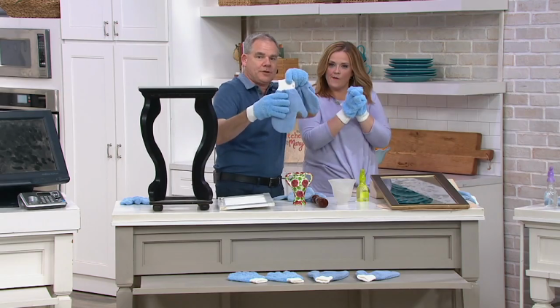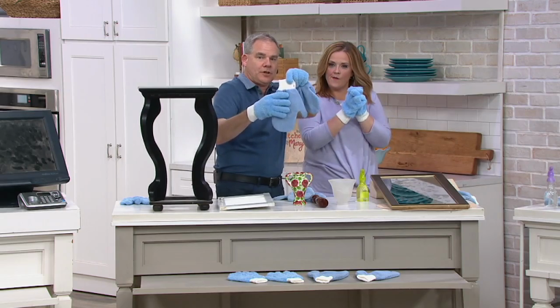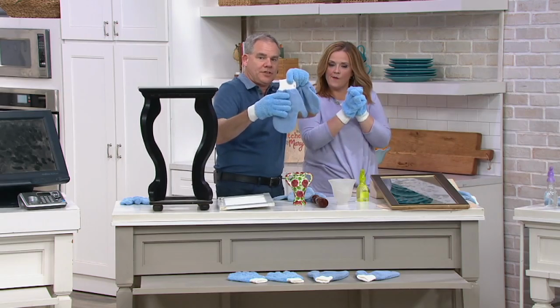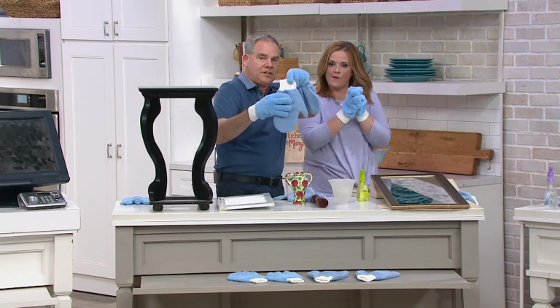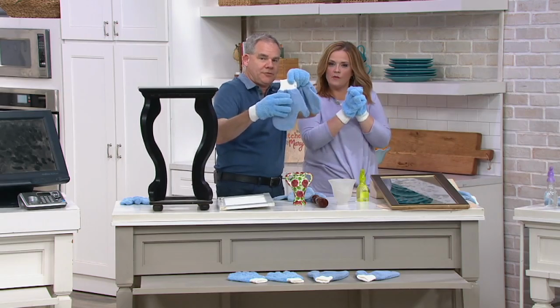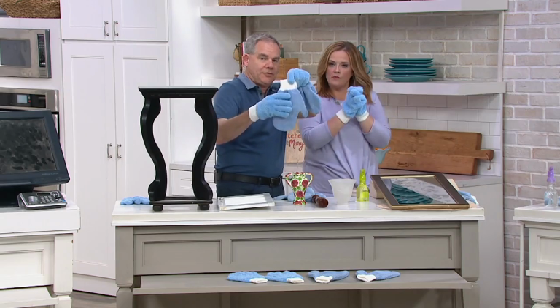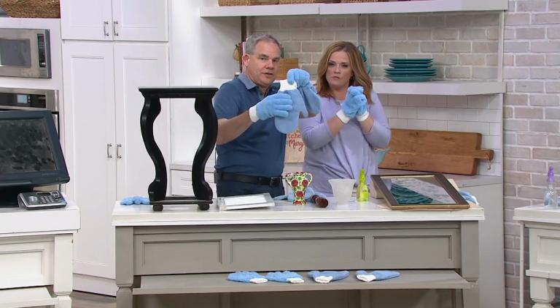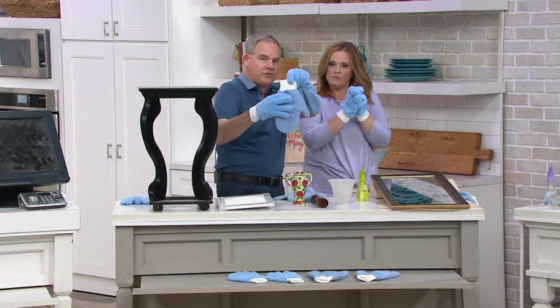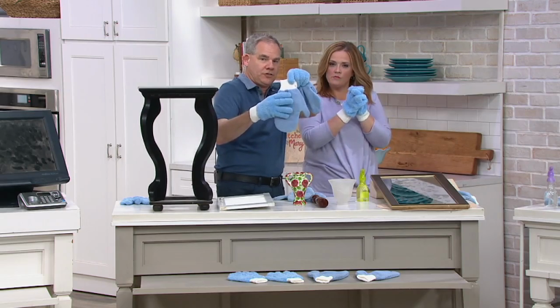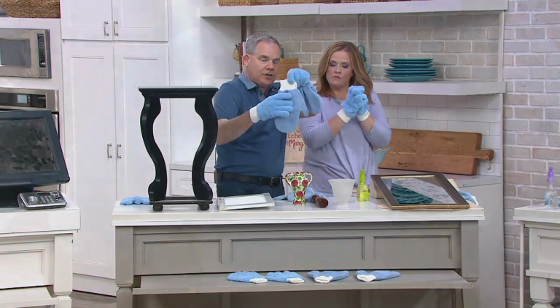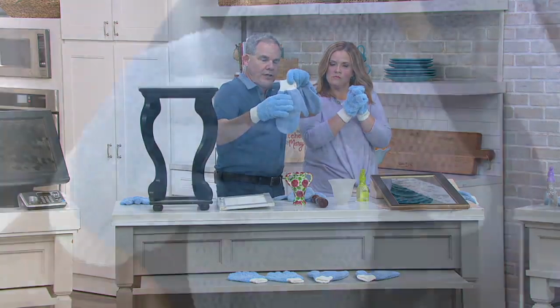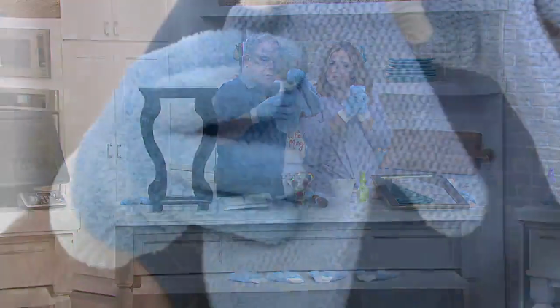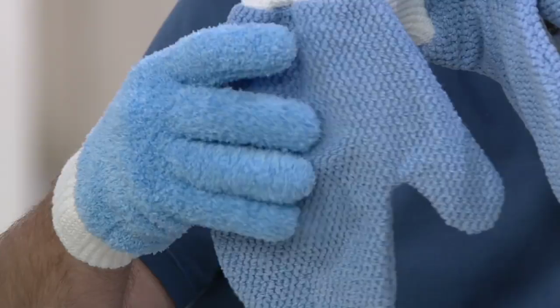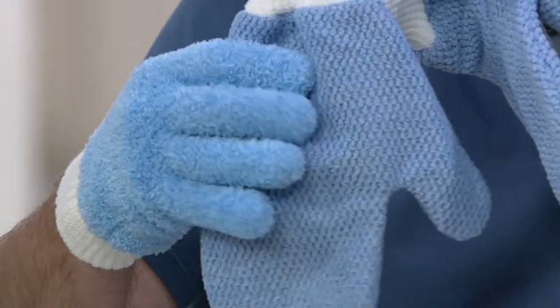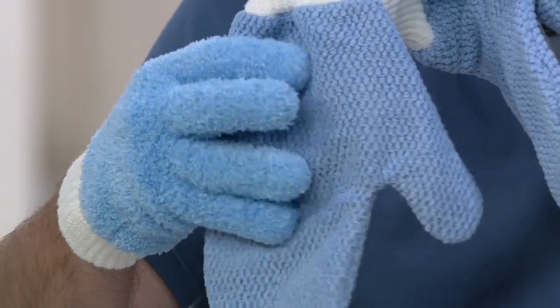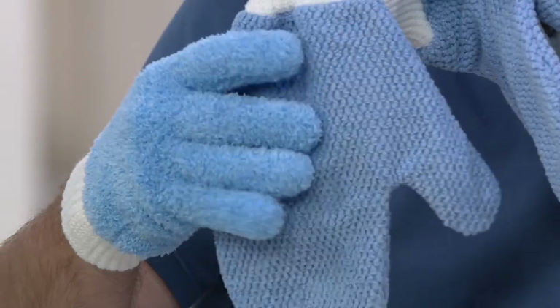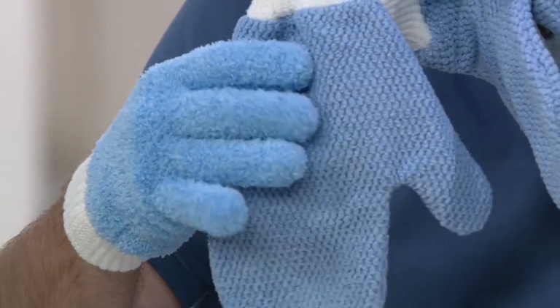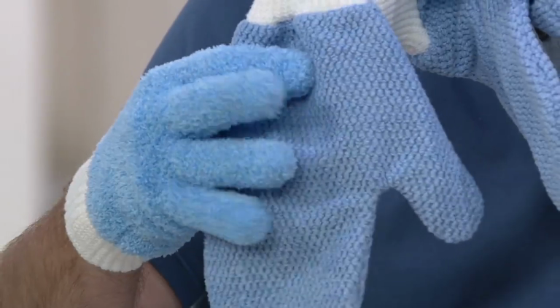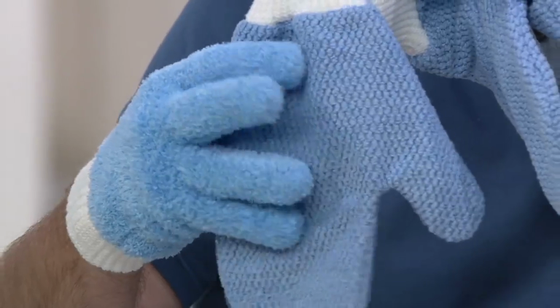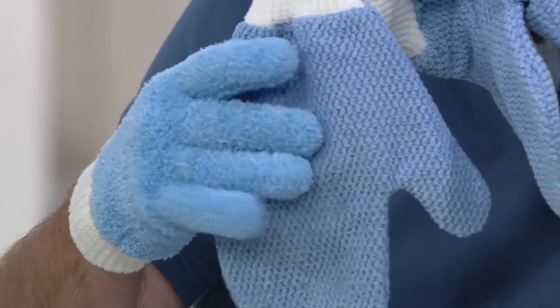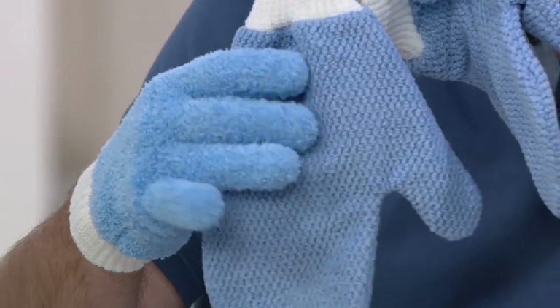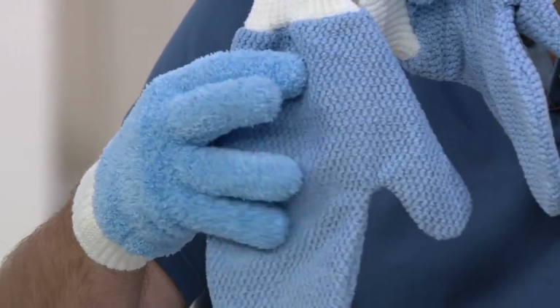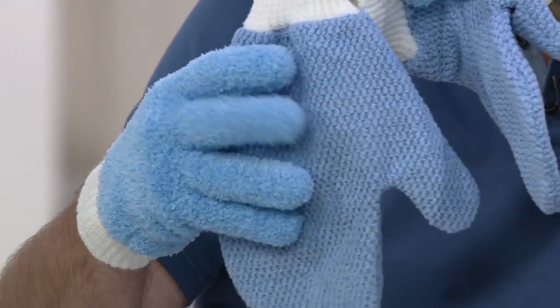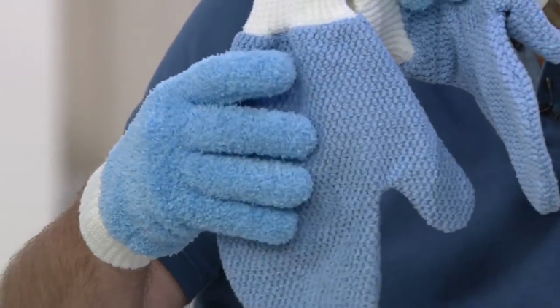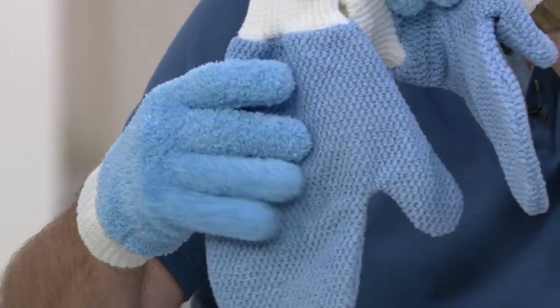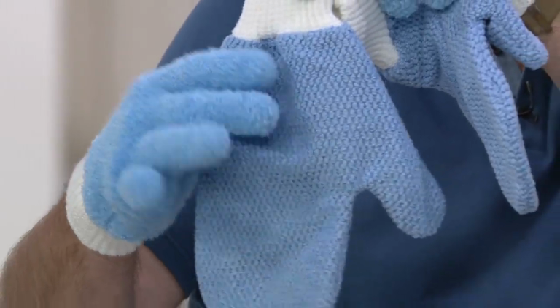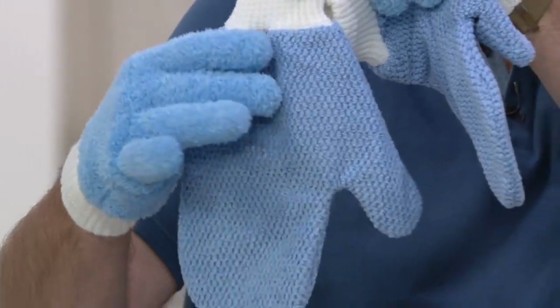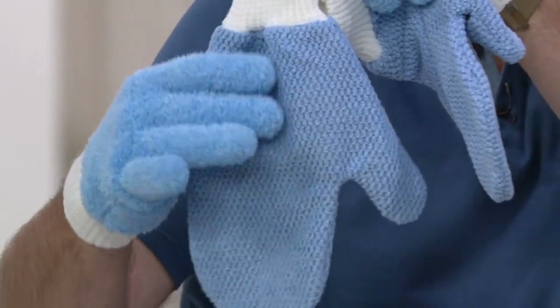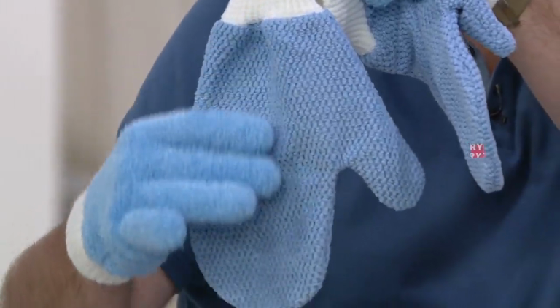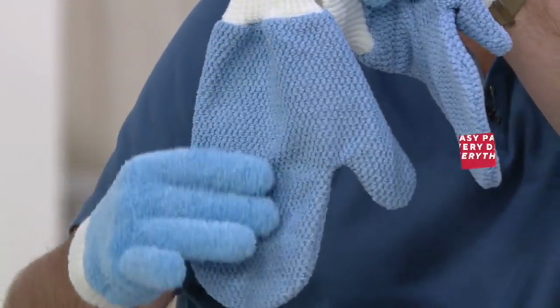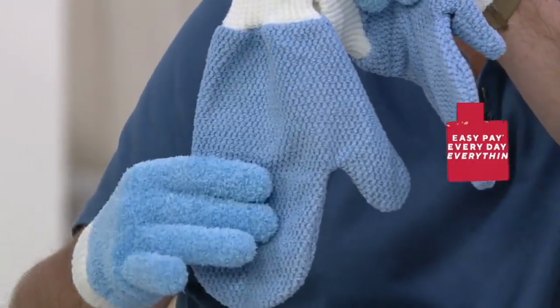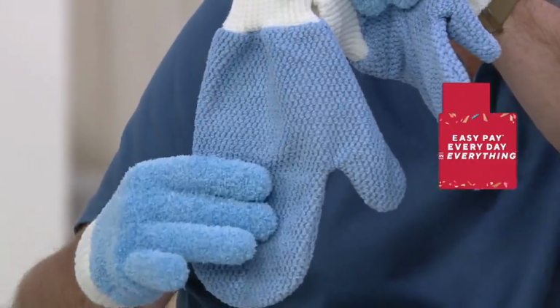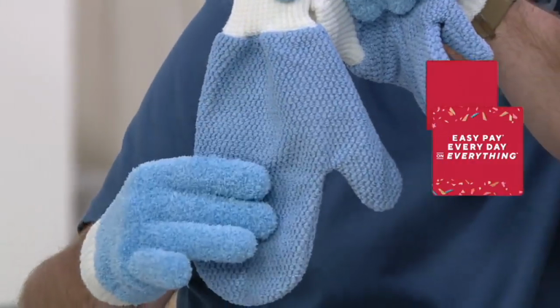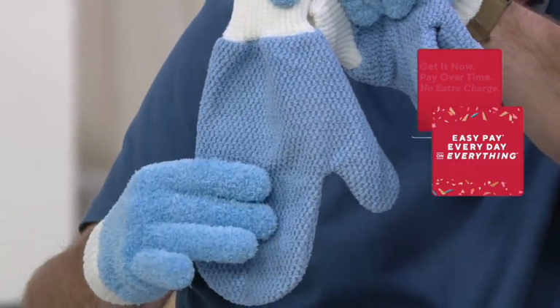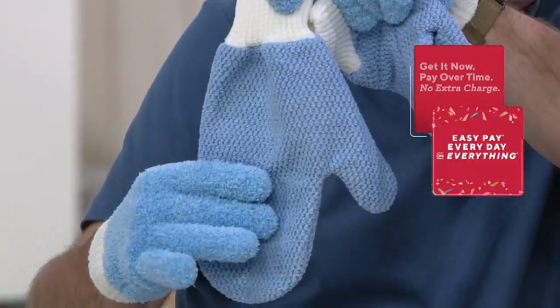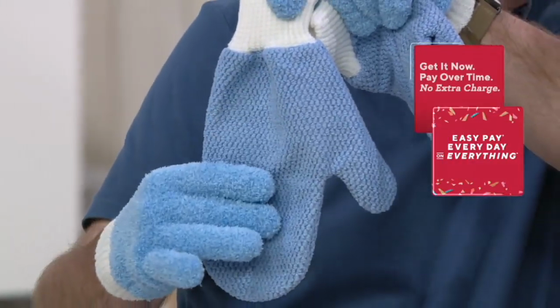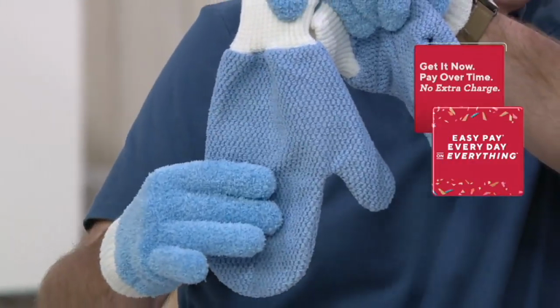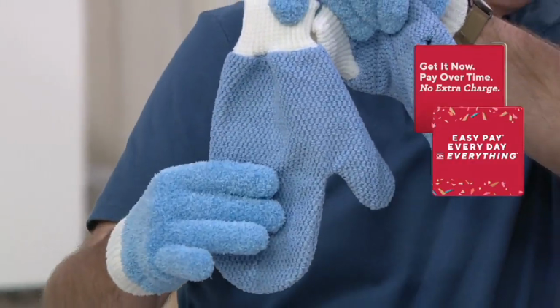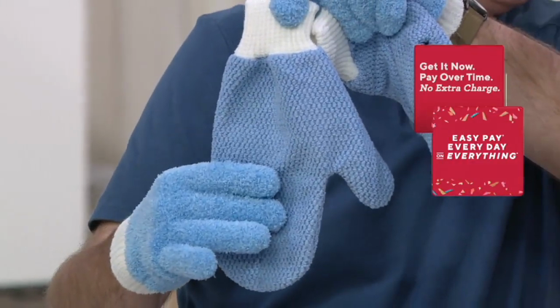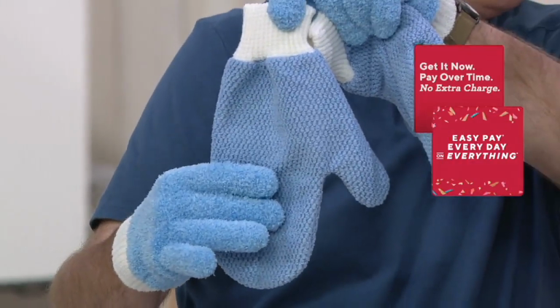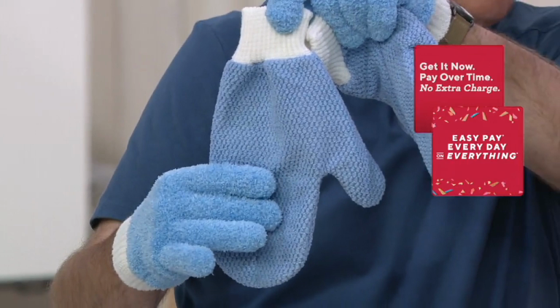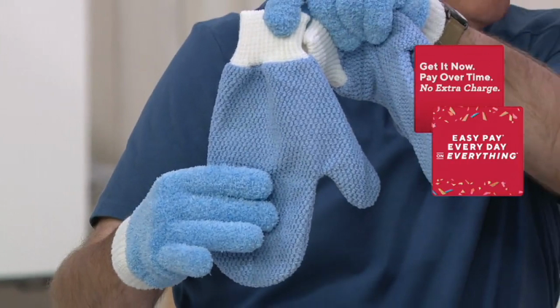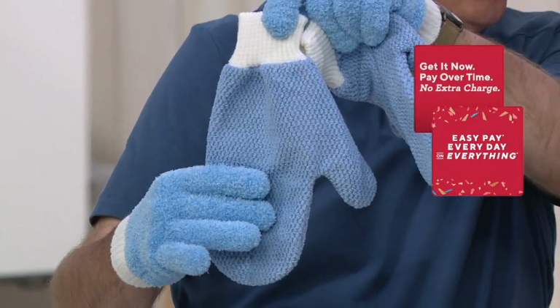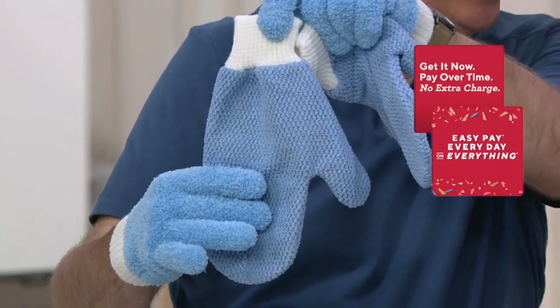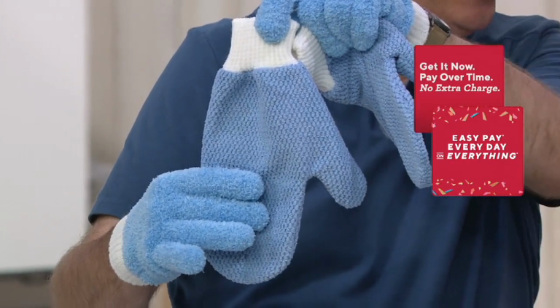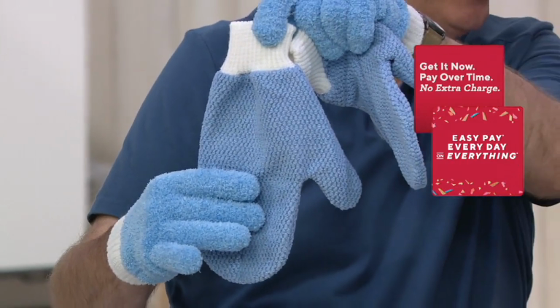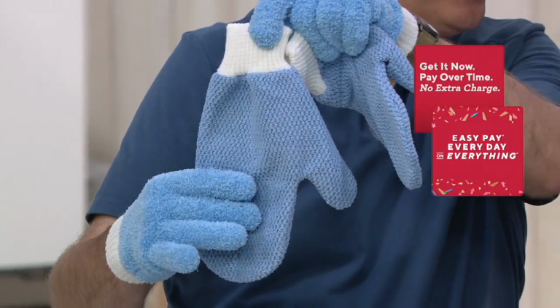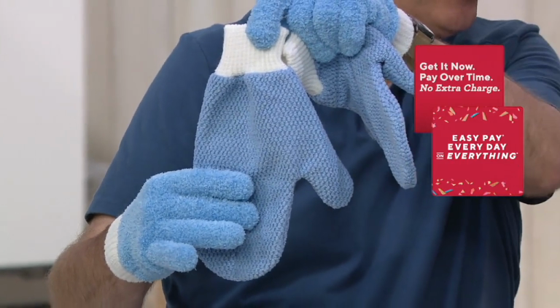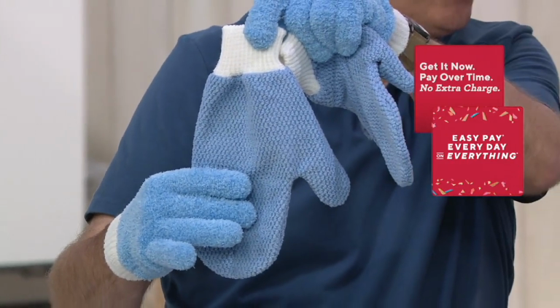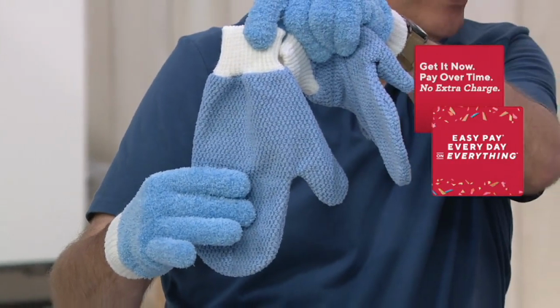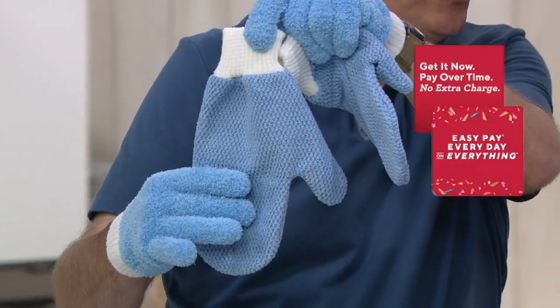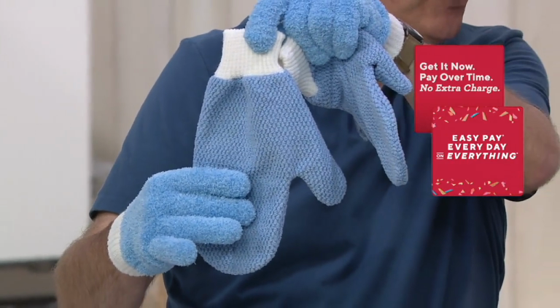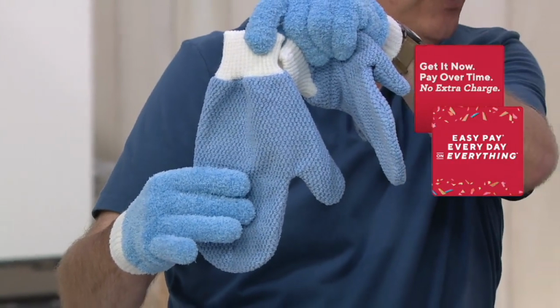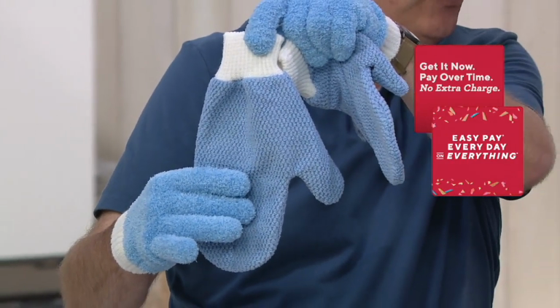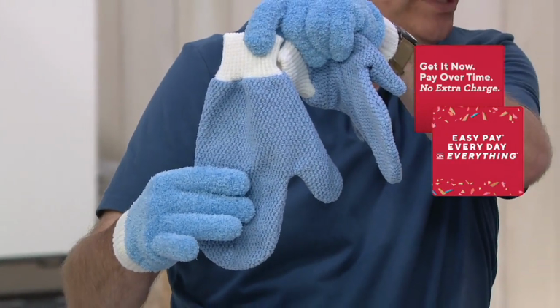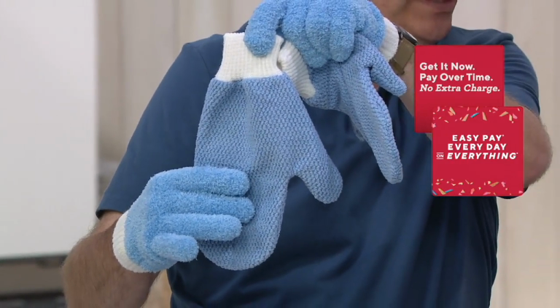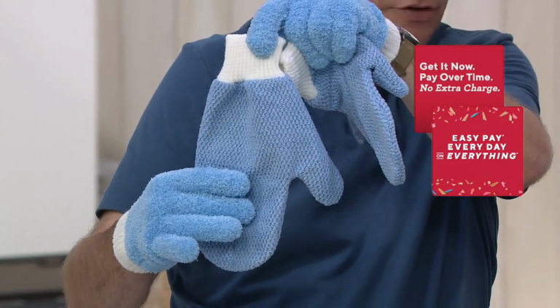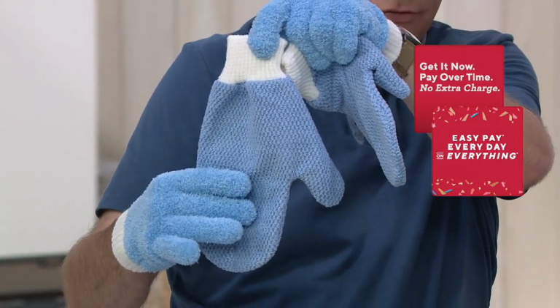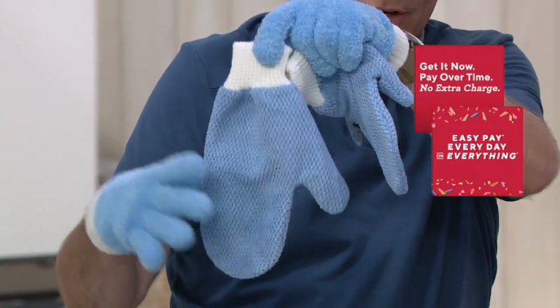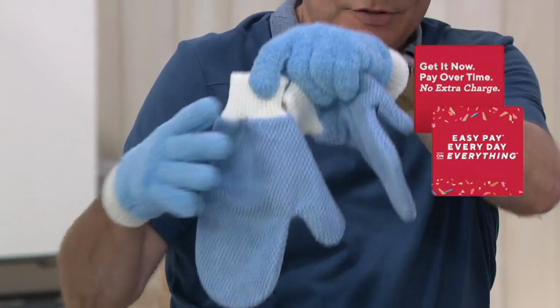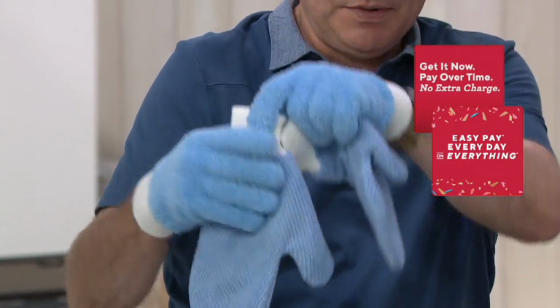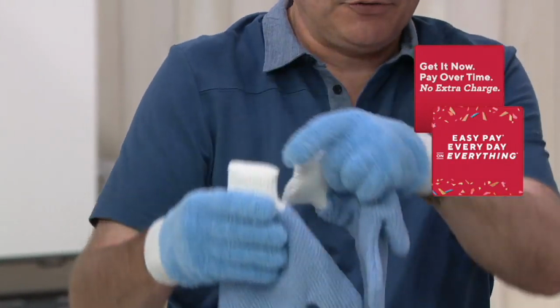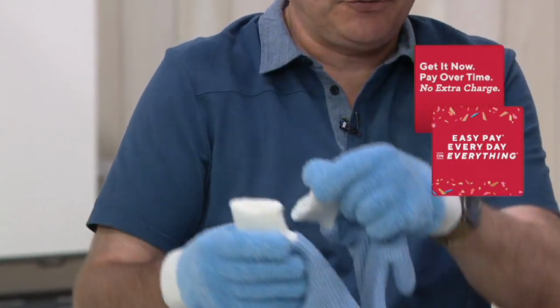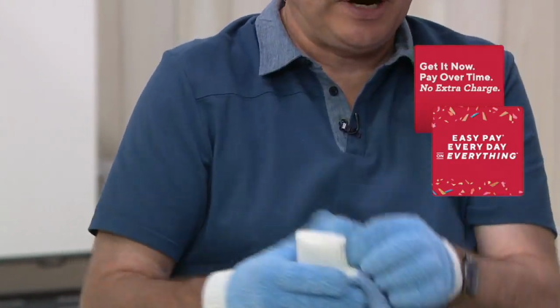If you look at the difference, there's the long nap fingers and then the short nap — that allows you to dry quickly, so it dries streak-free, lint-free, smear-free.